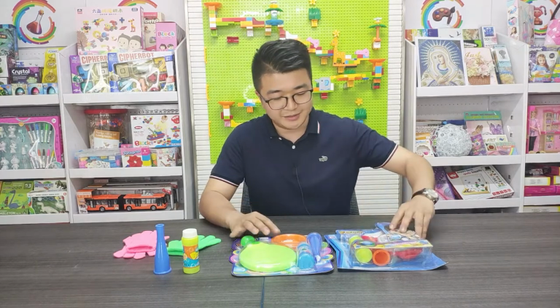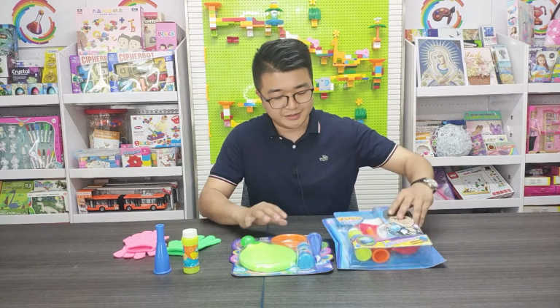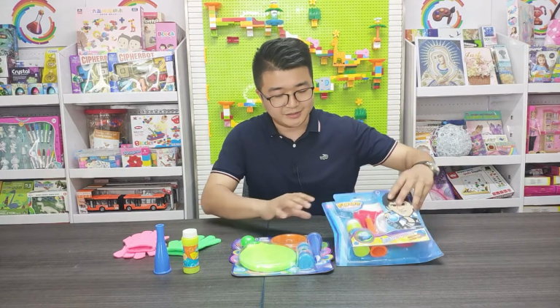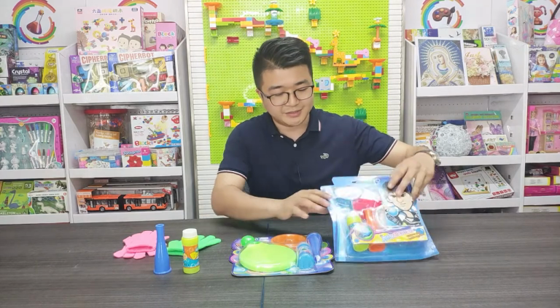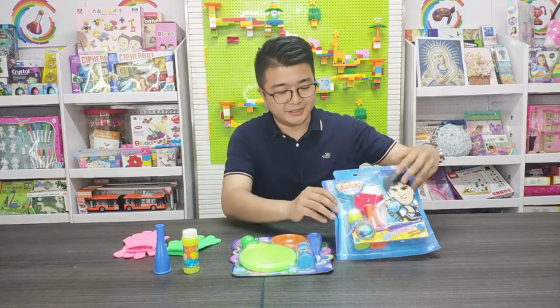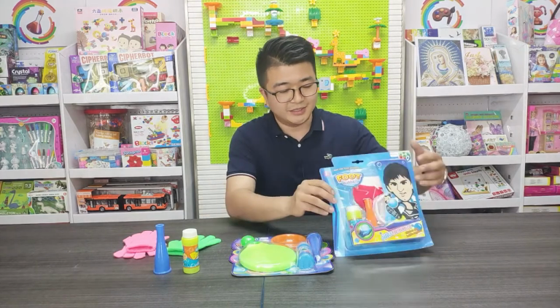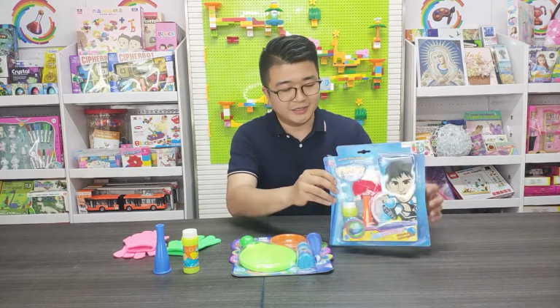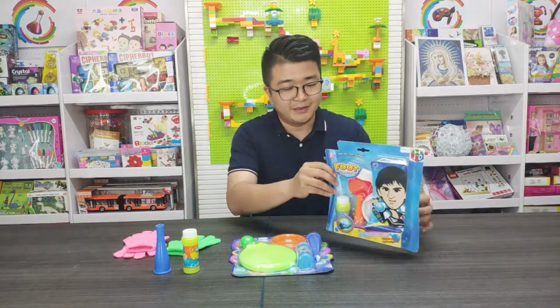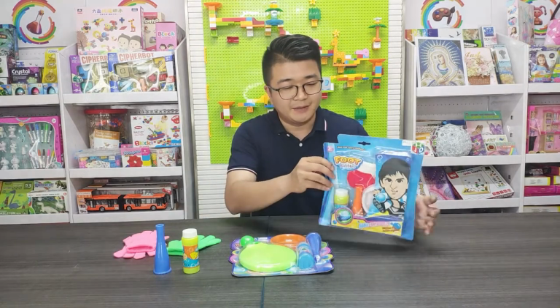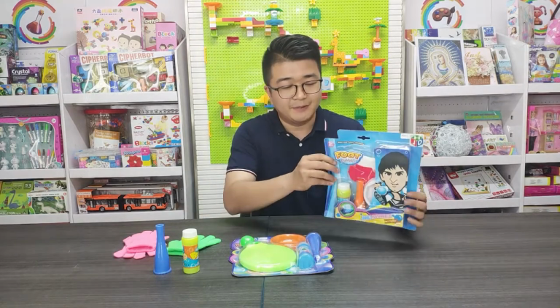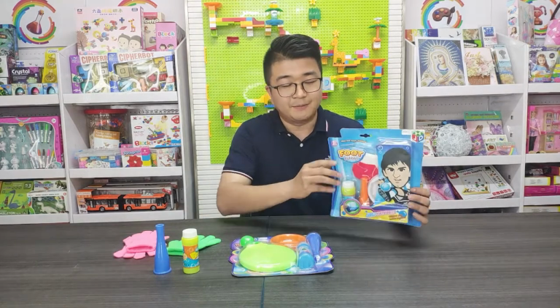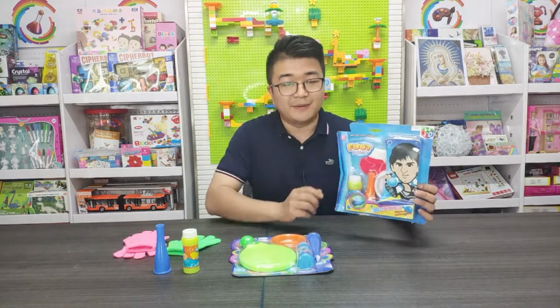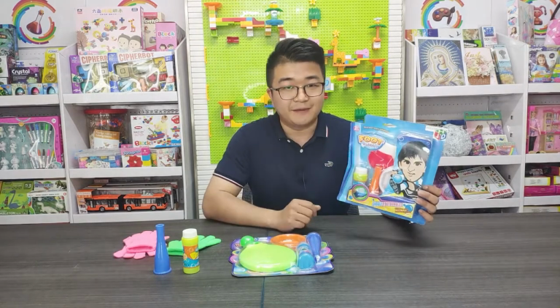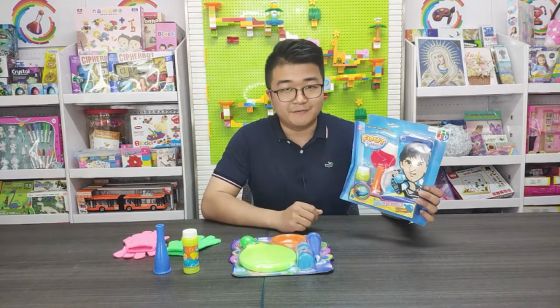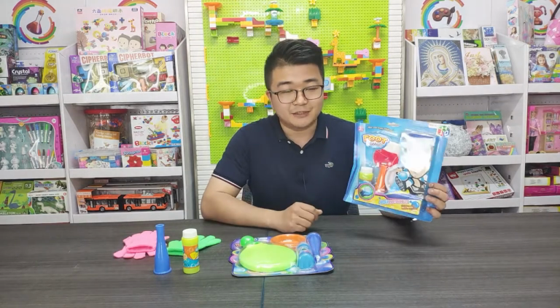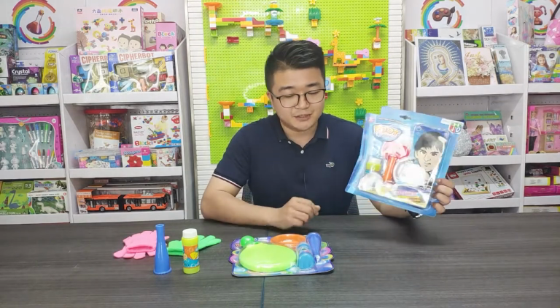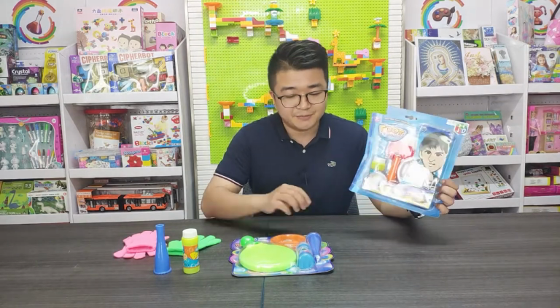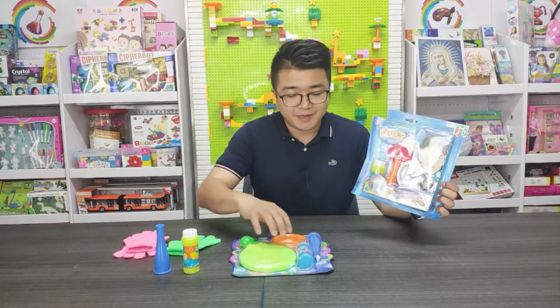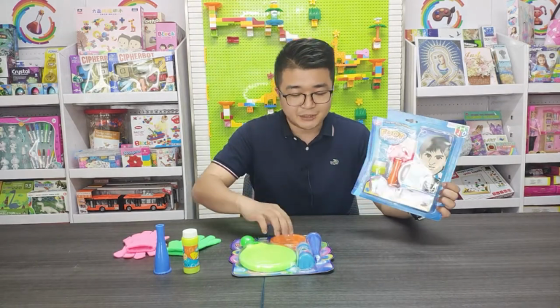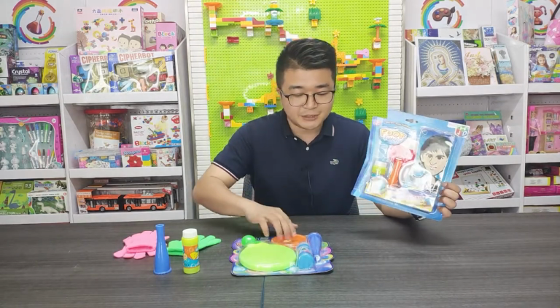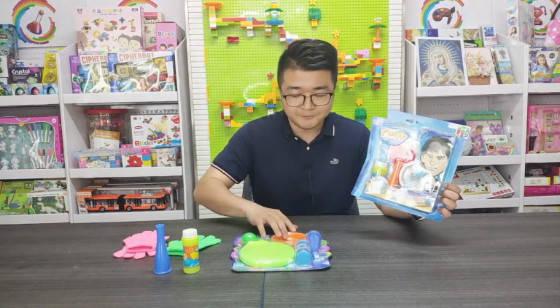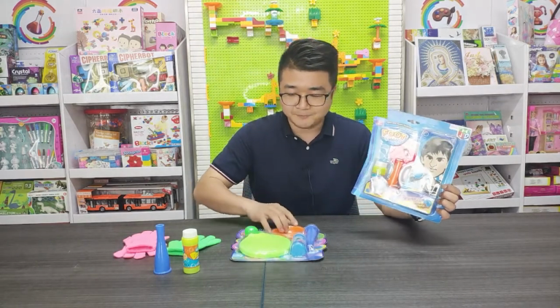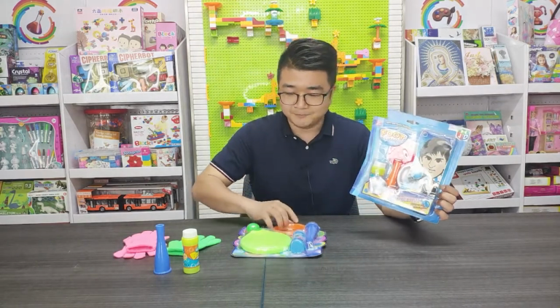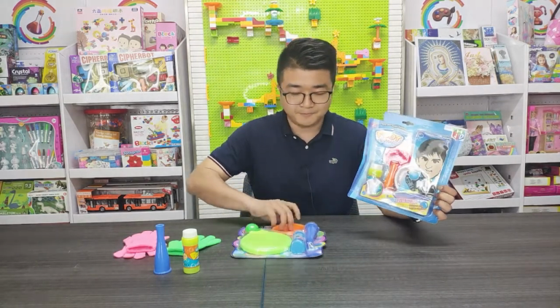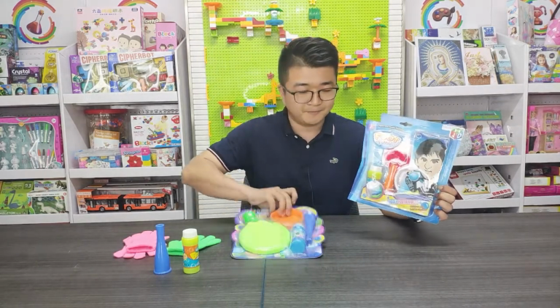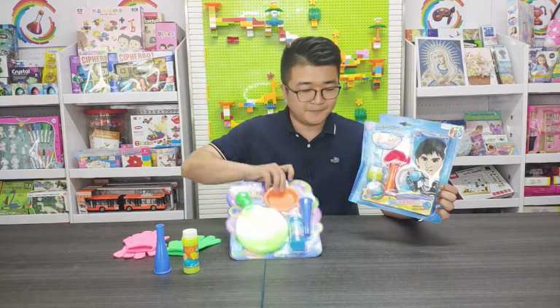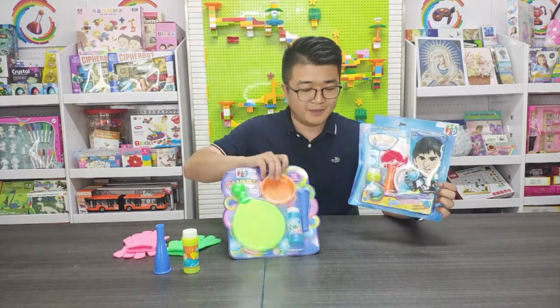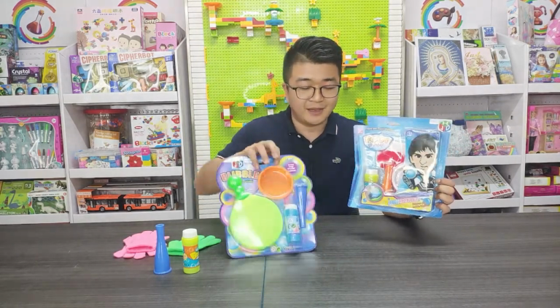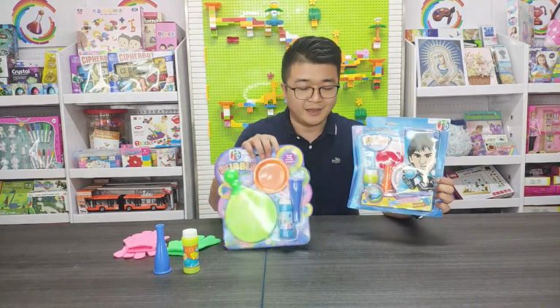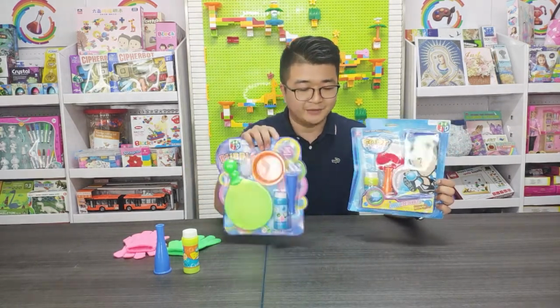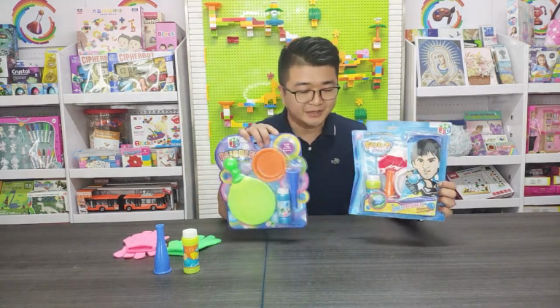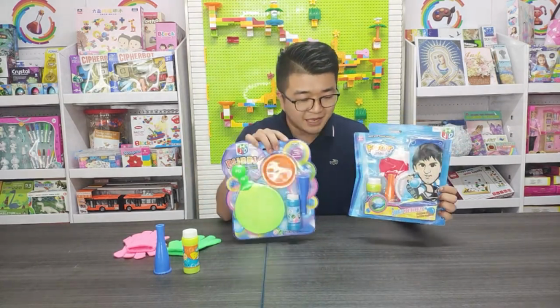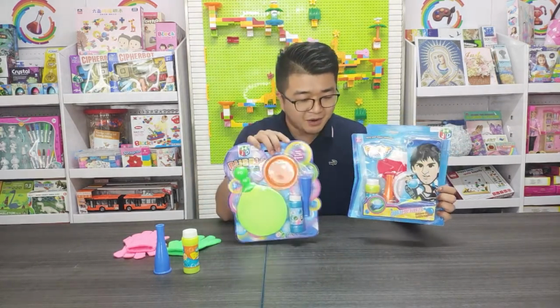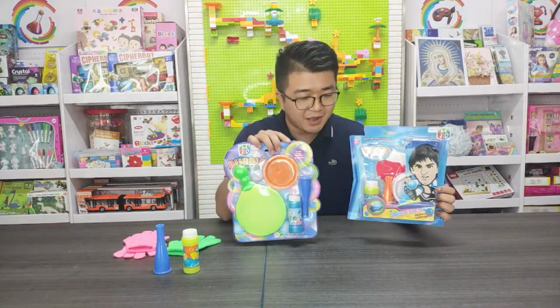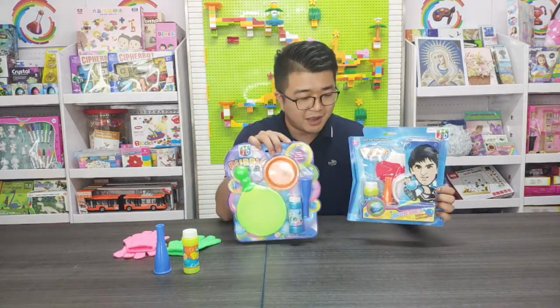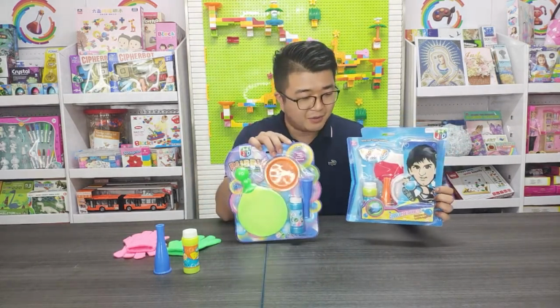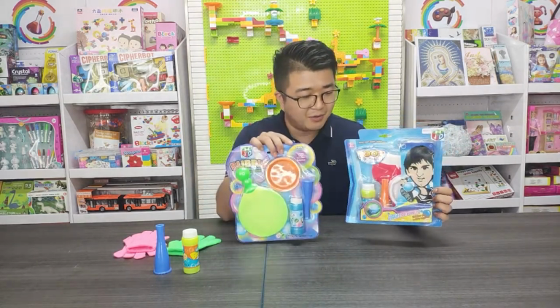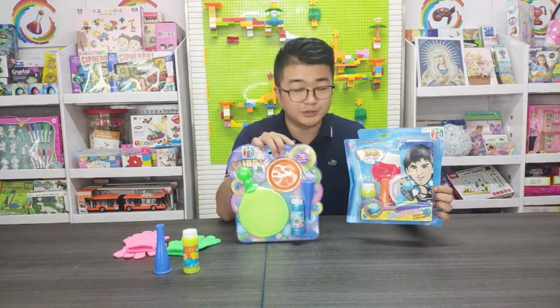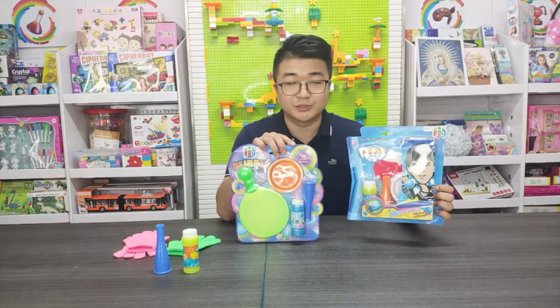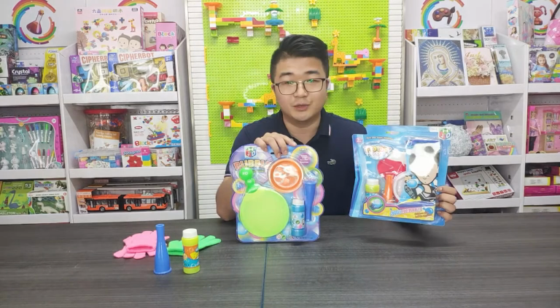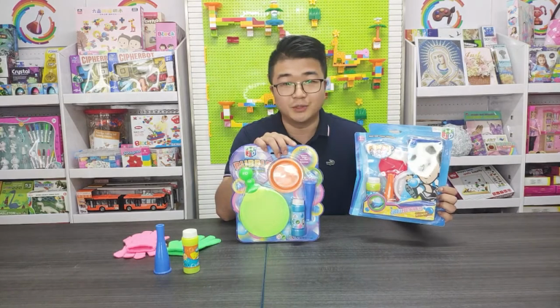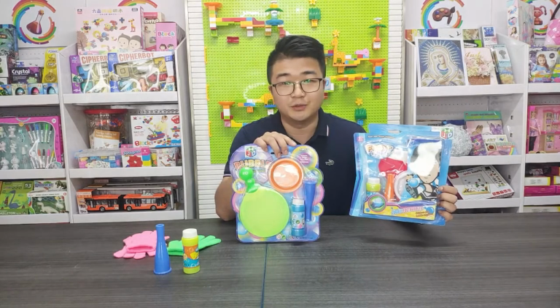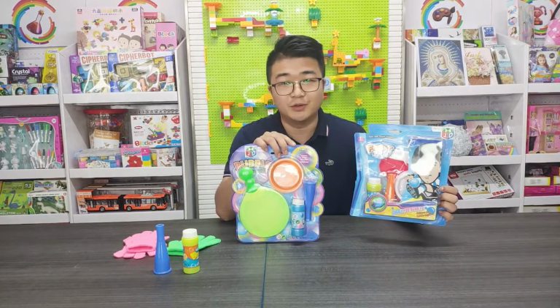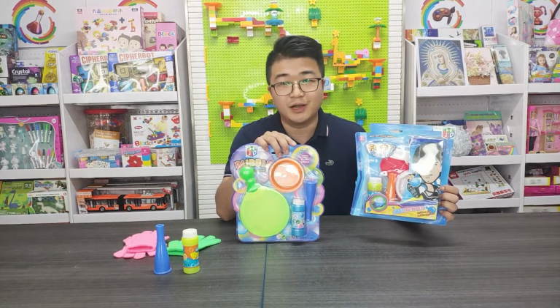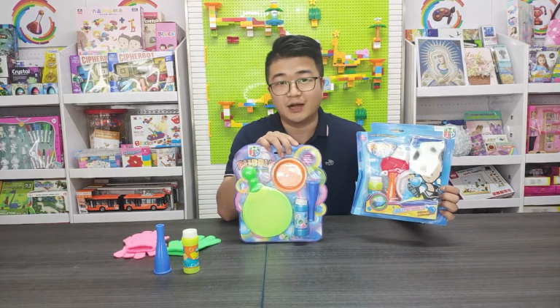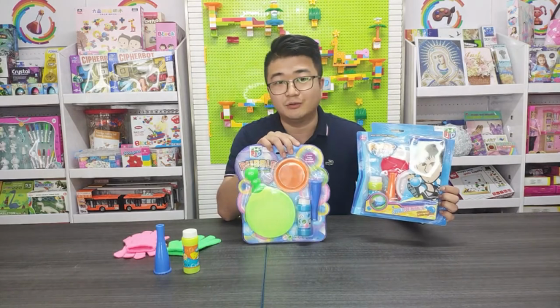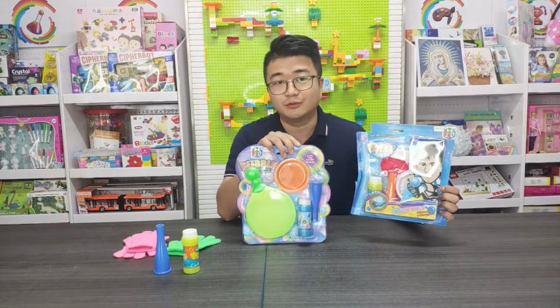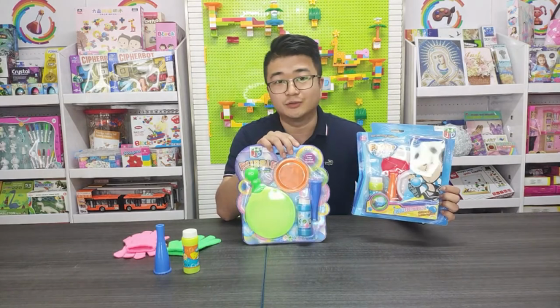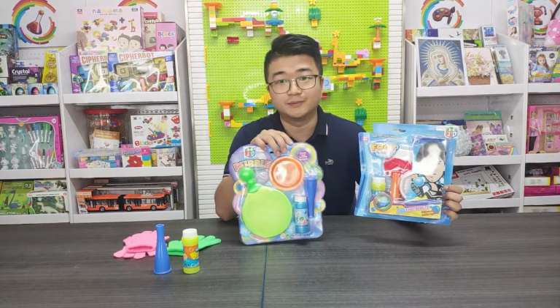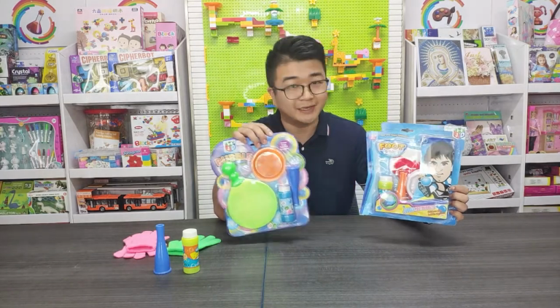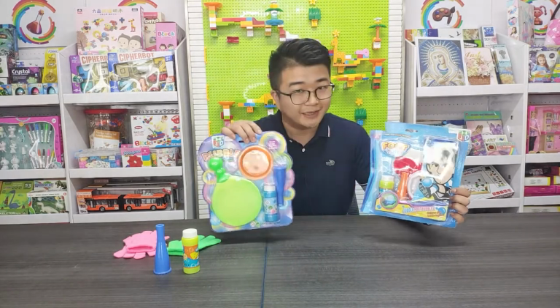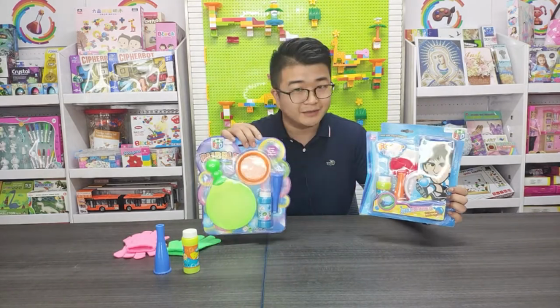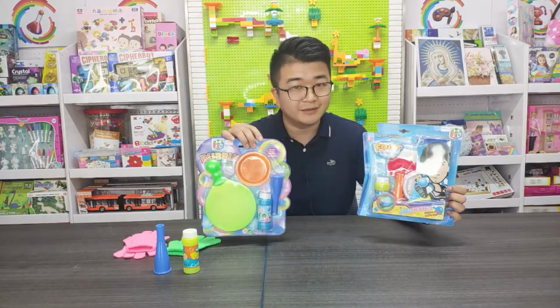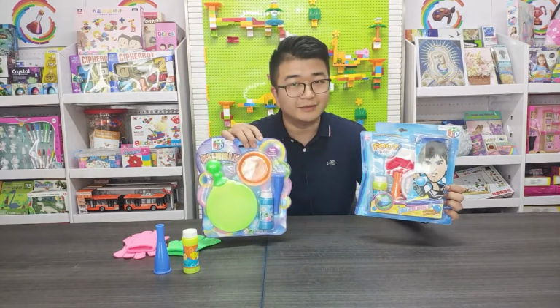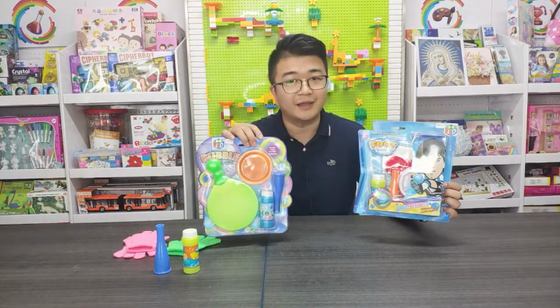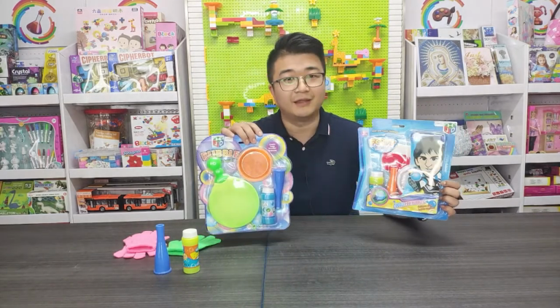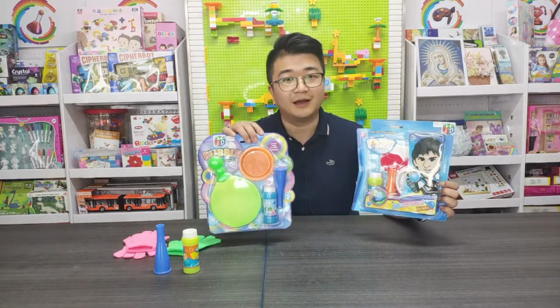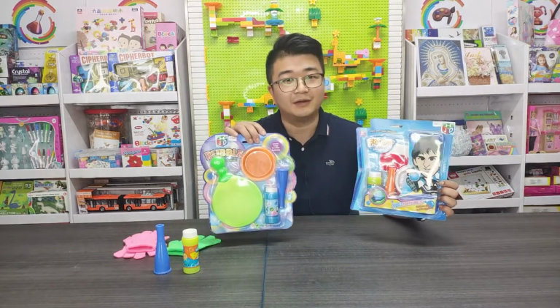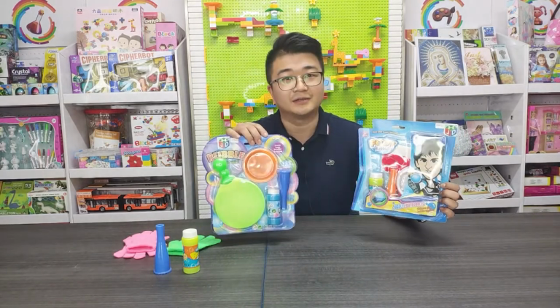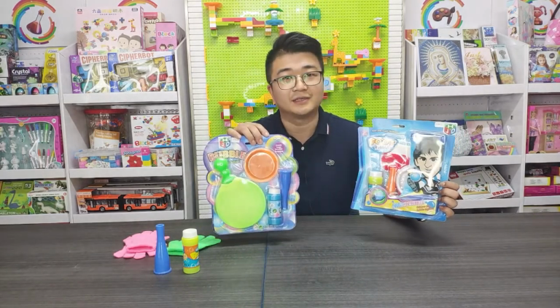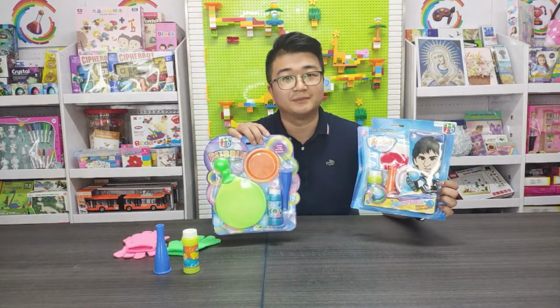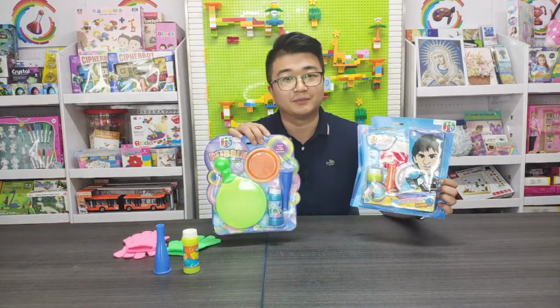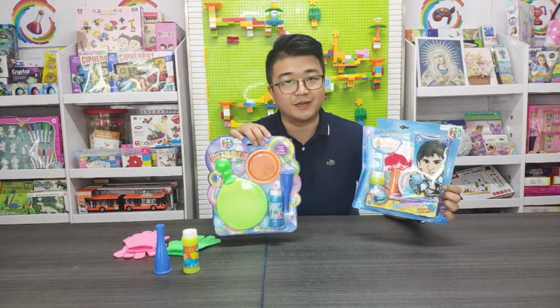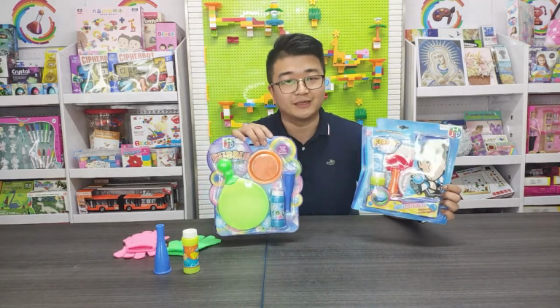This is the manufacturer packaging. Now I will show you how to play it and what the price is.